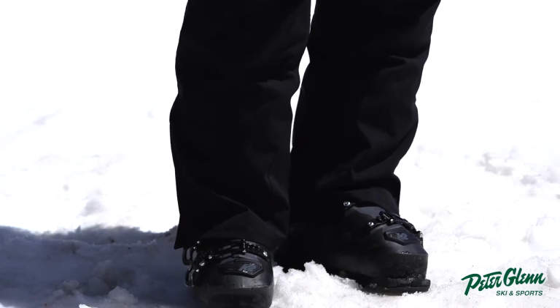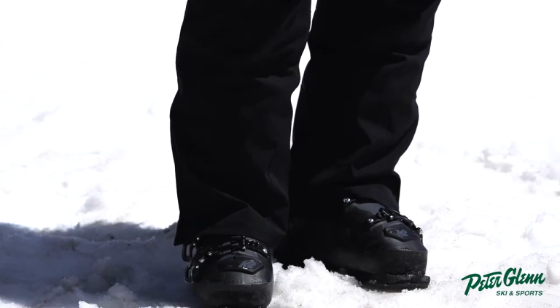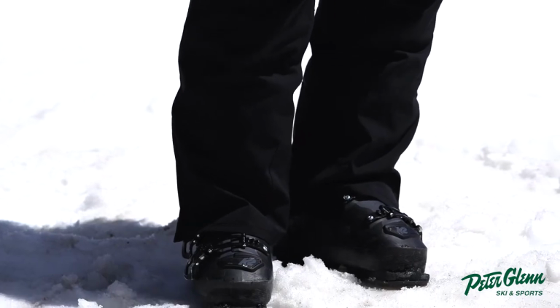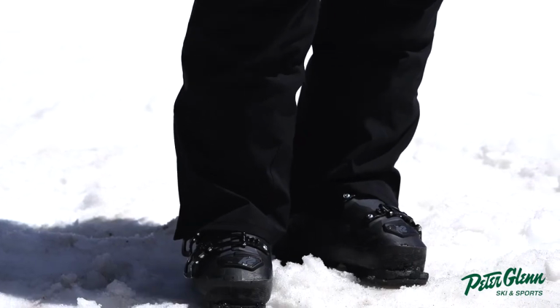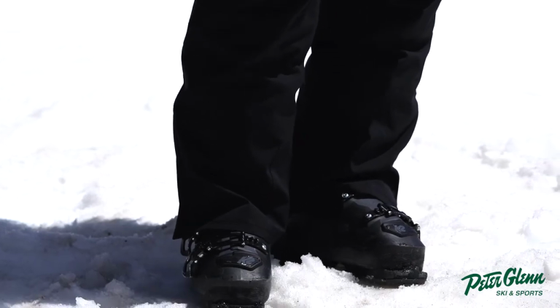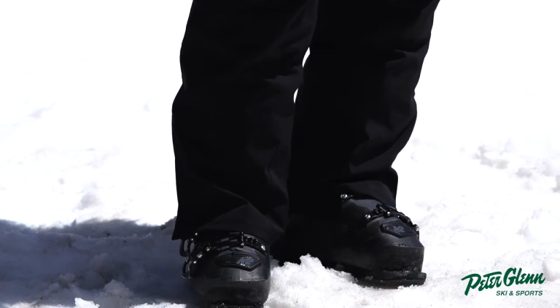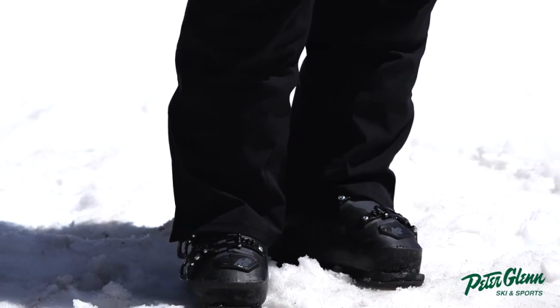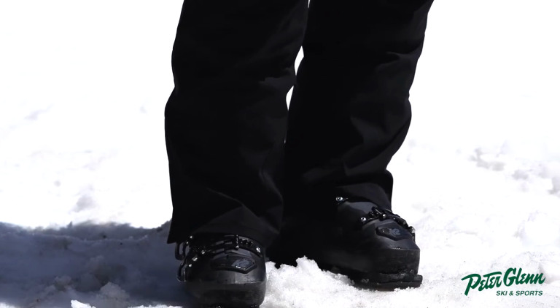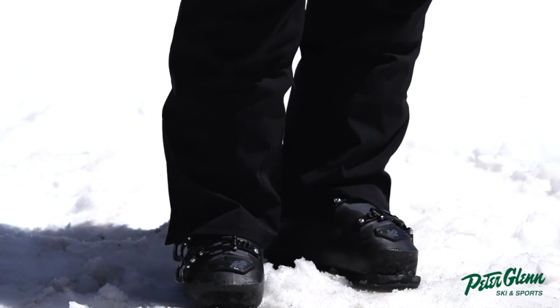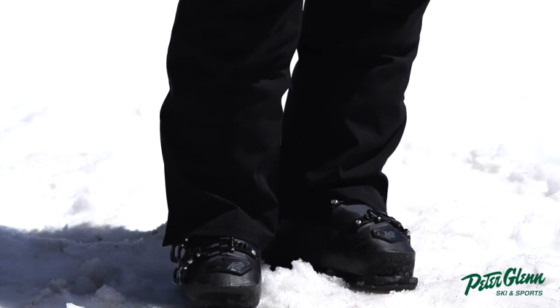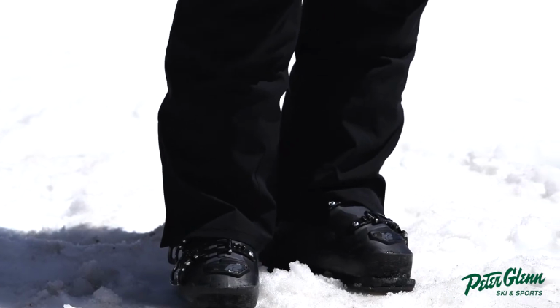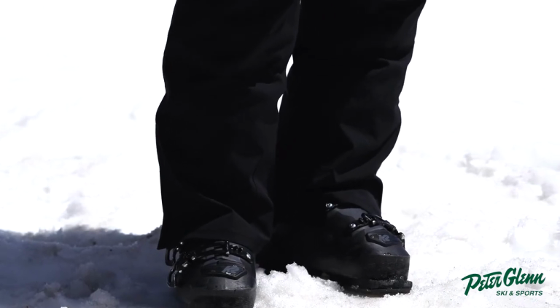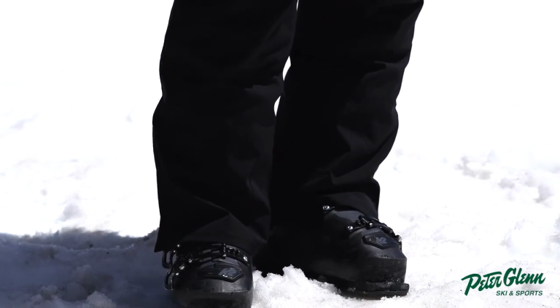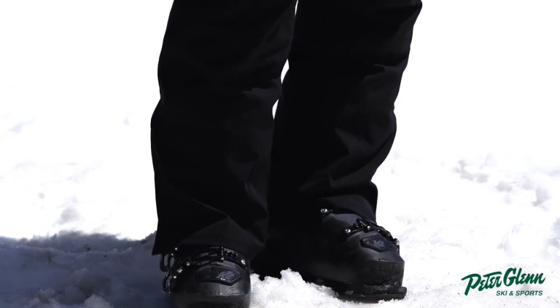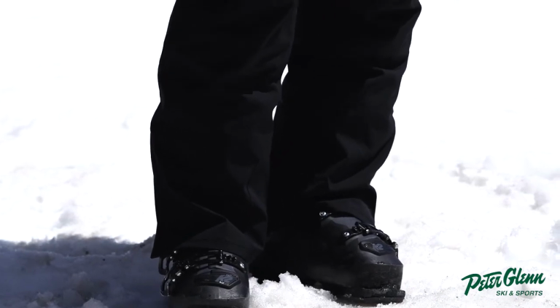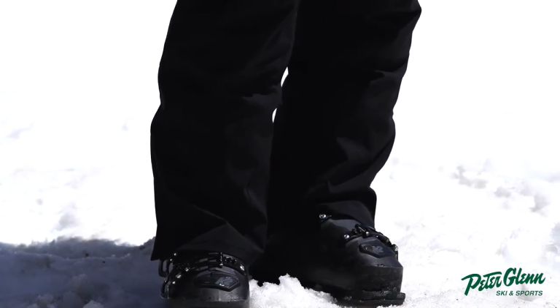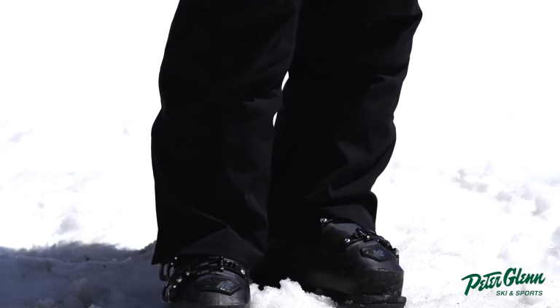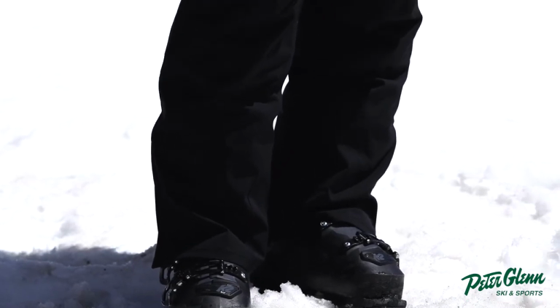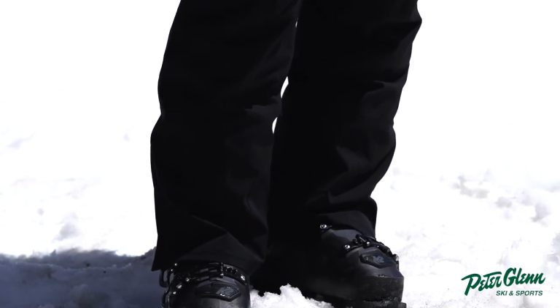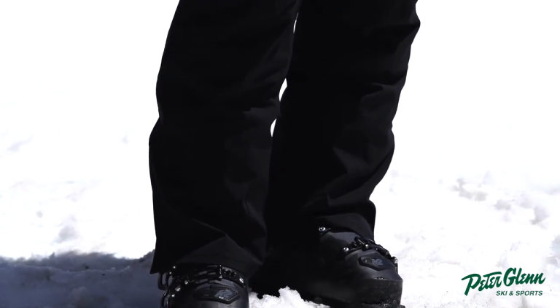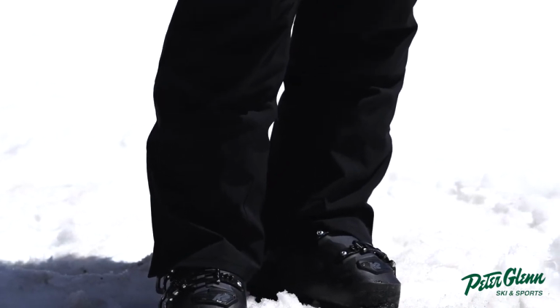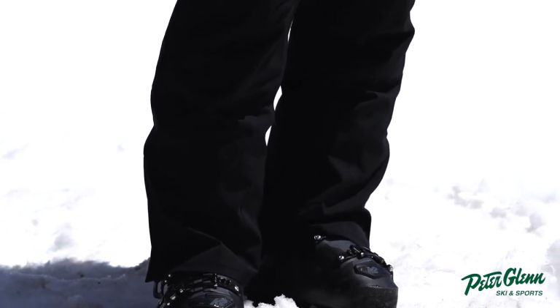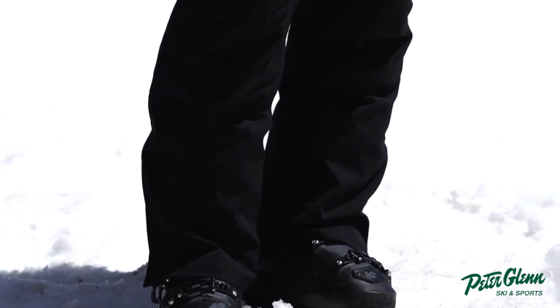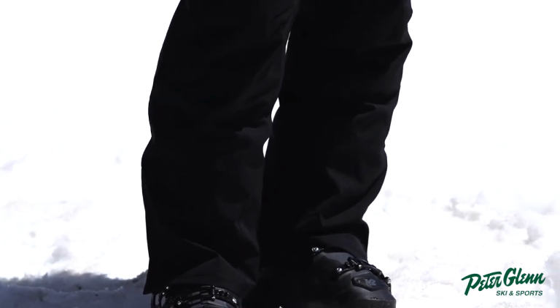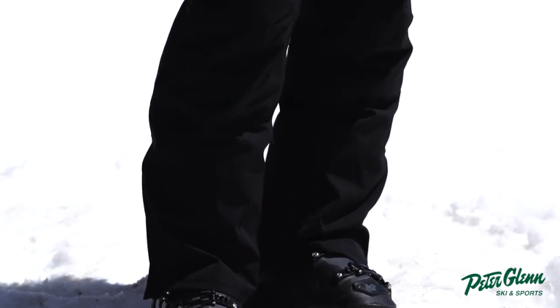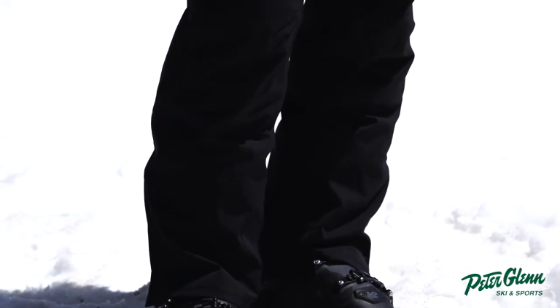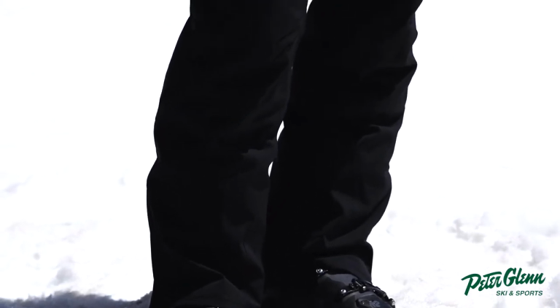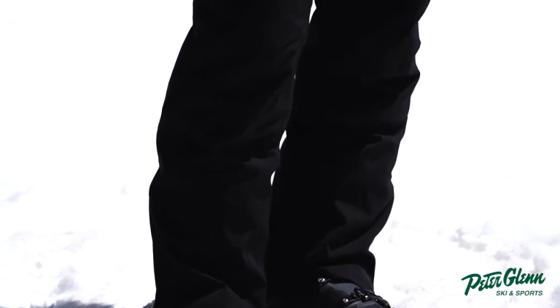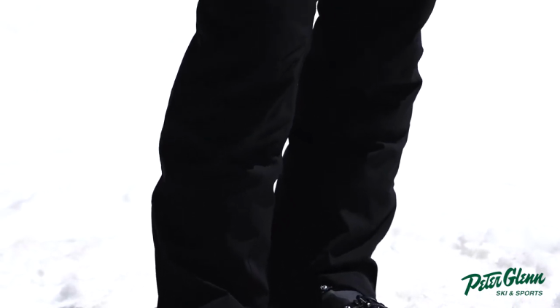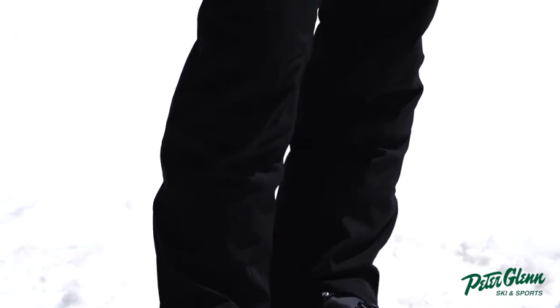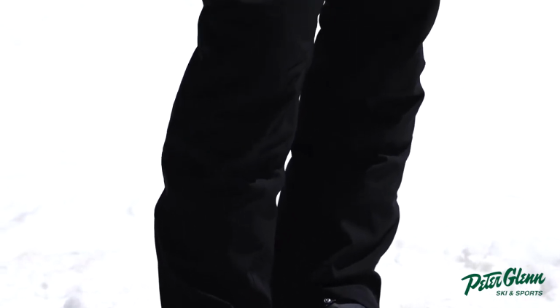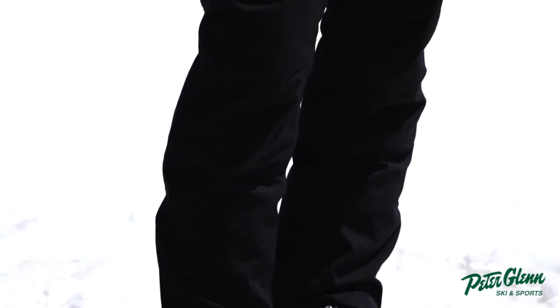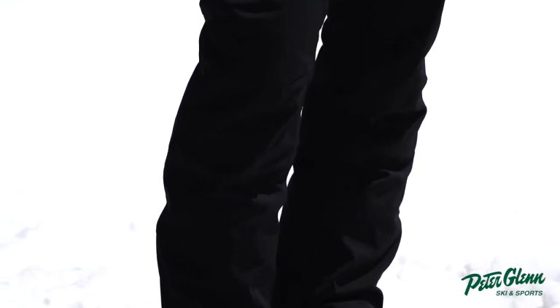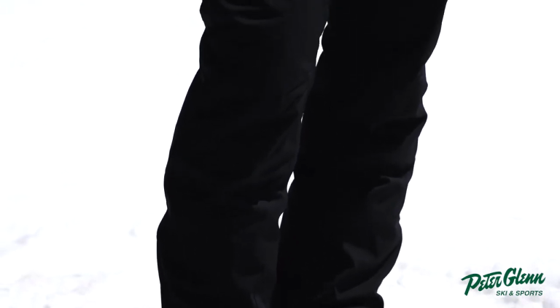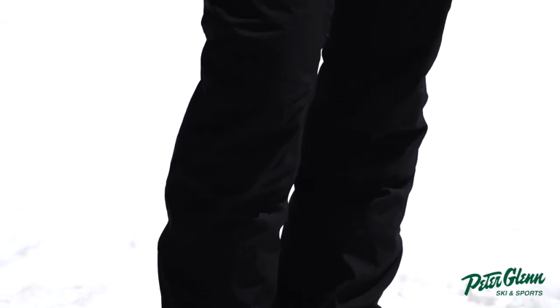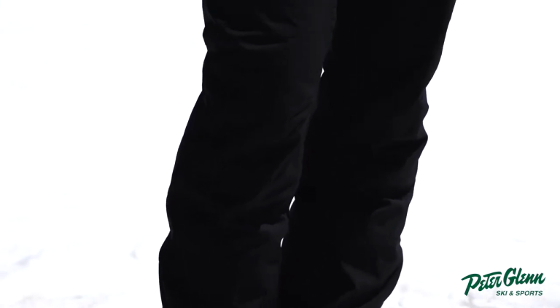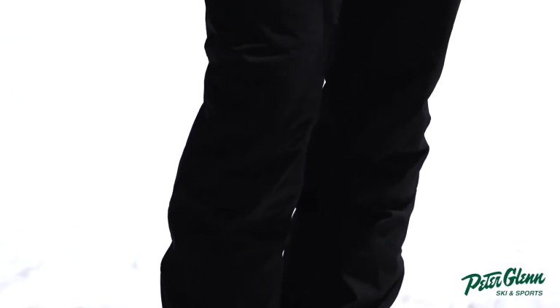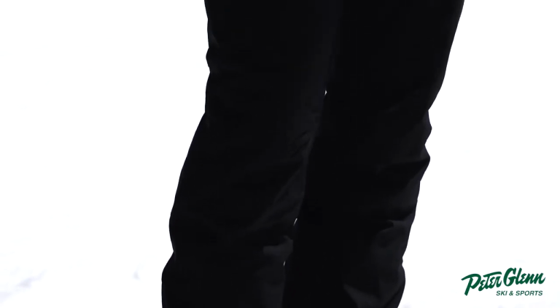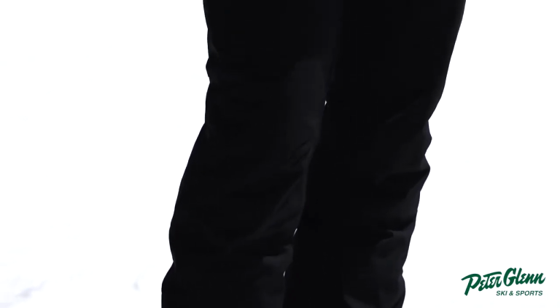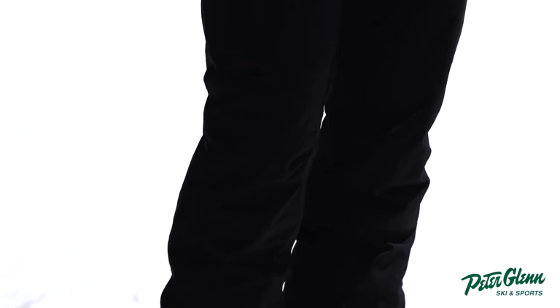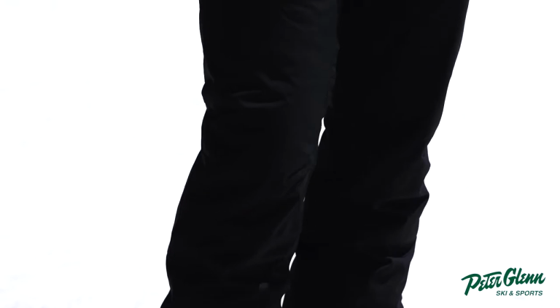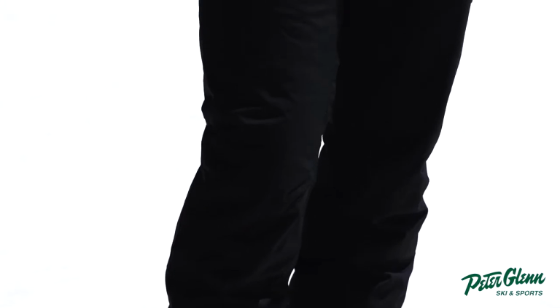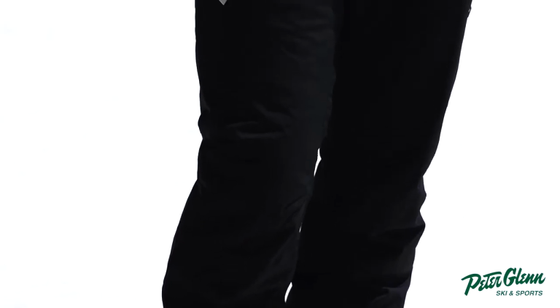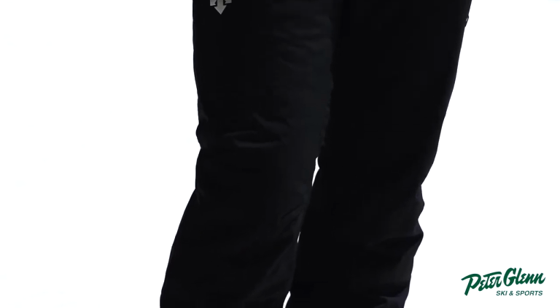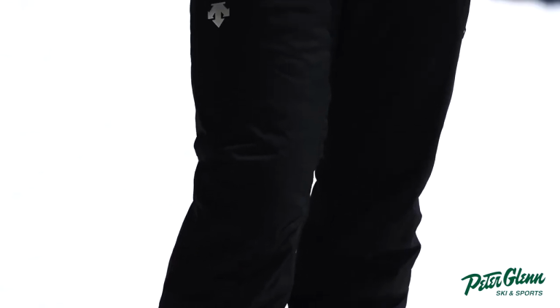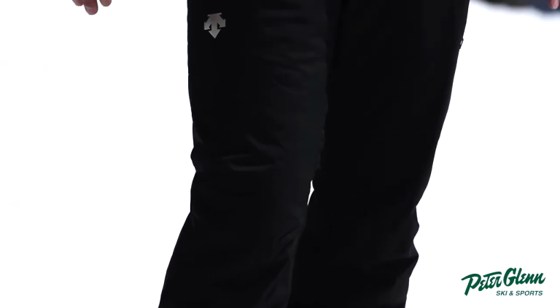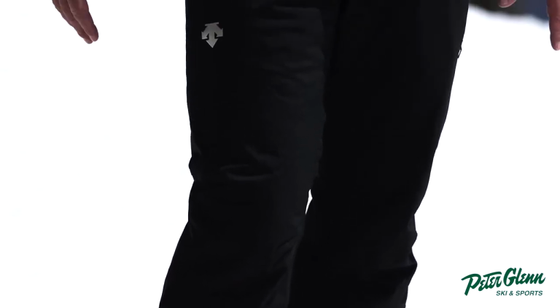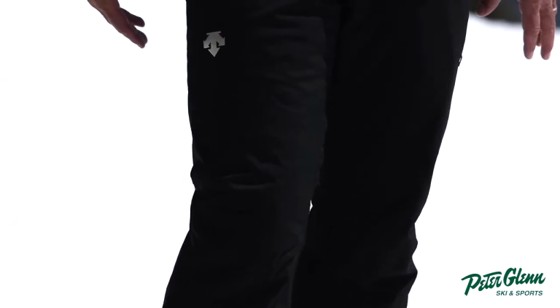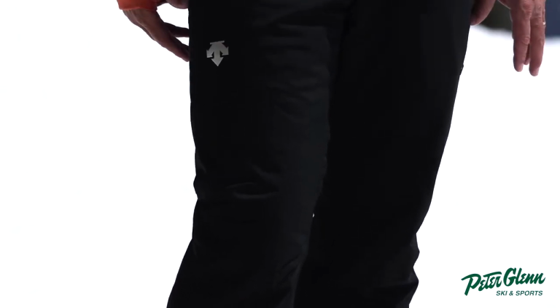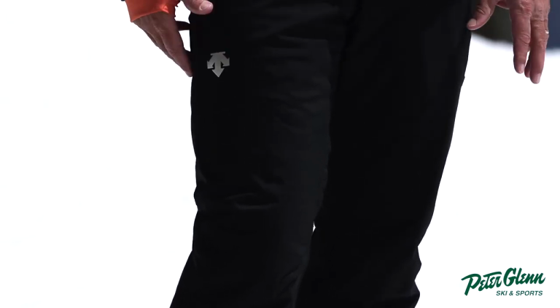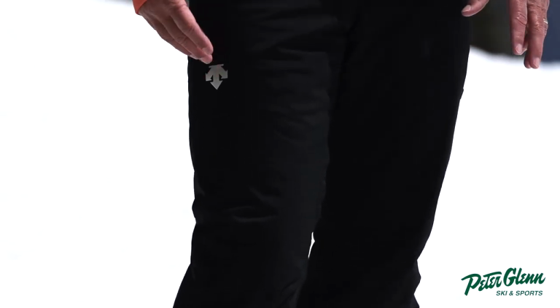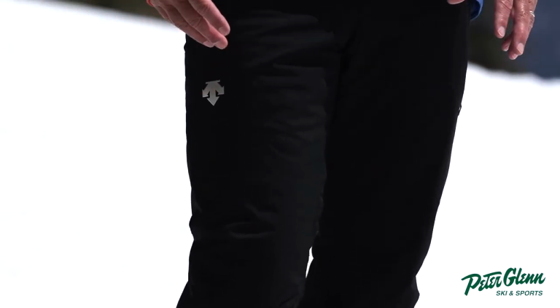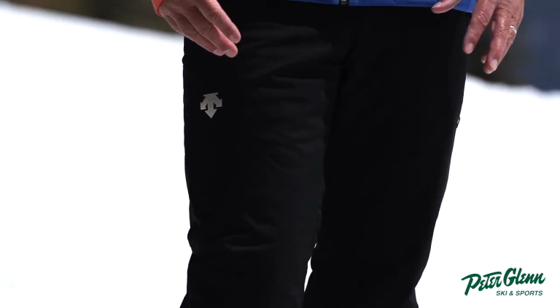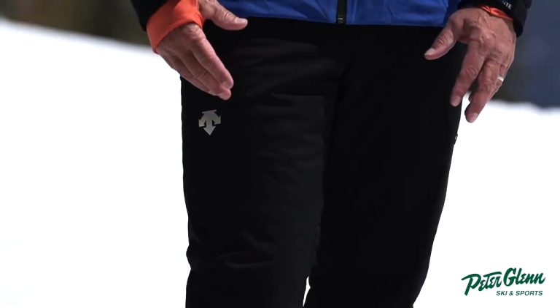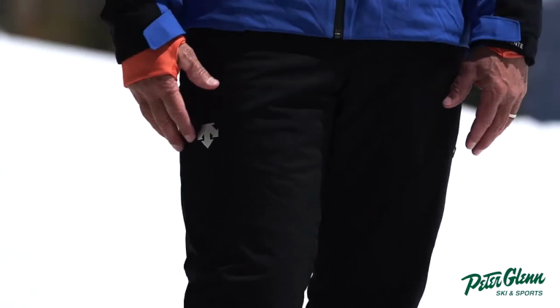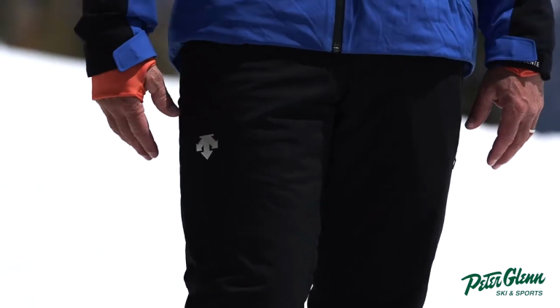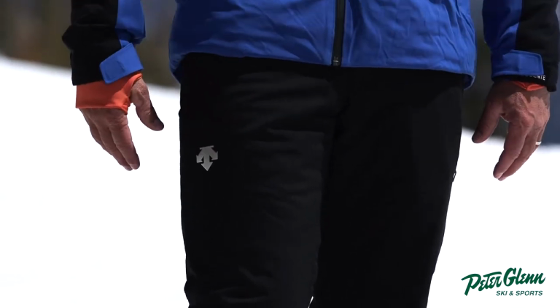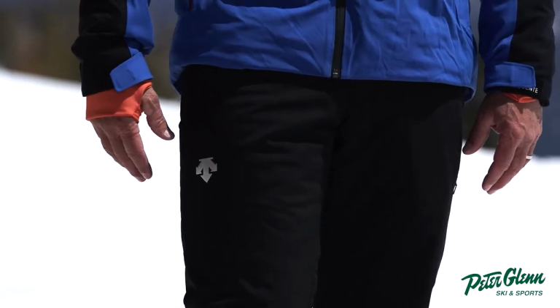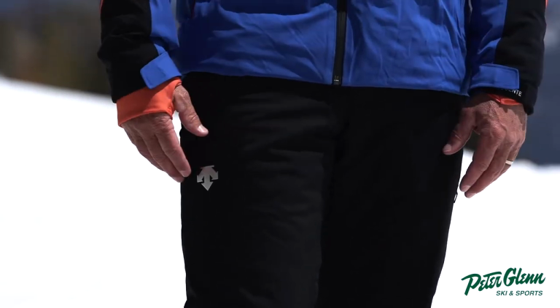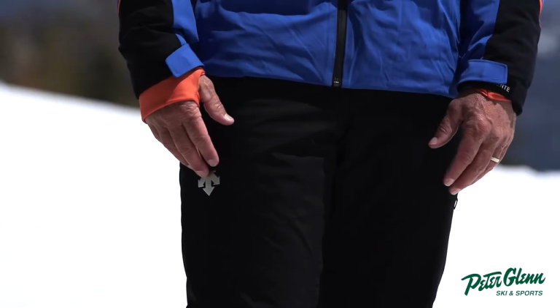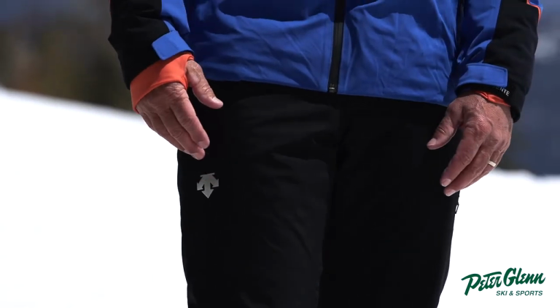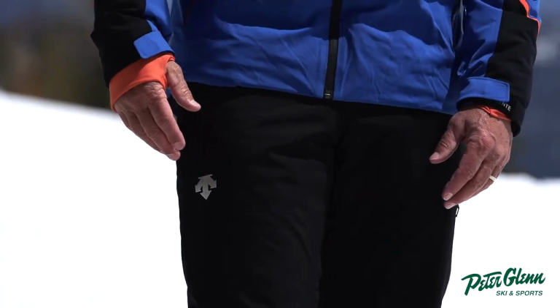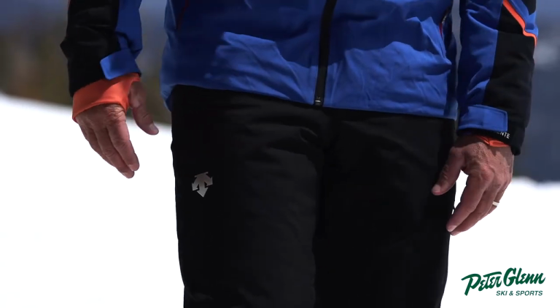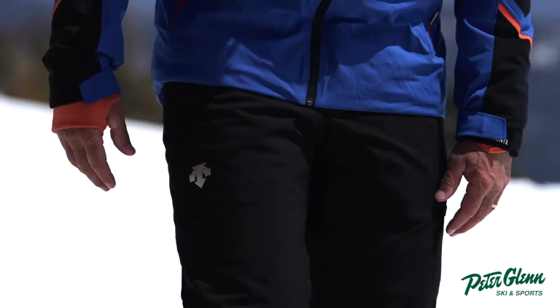It's got the Dermazax coating. It's 20K waterproof, 20K breathability. All the bells and whistles — just a really nice, solid pant.